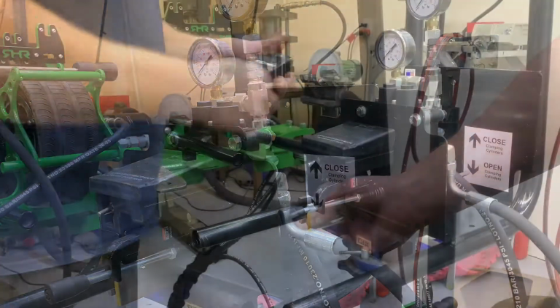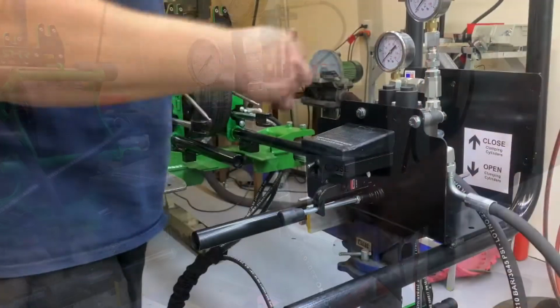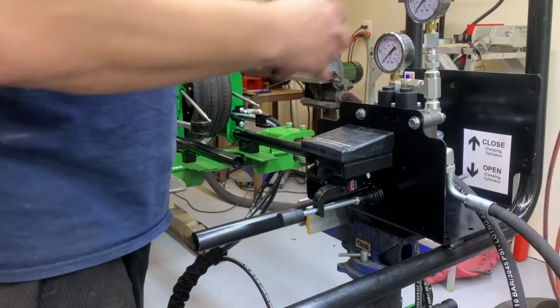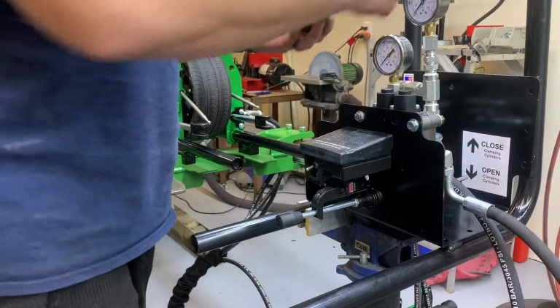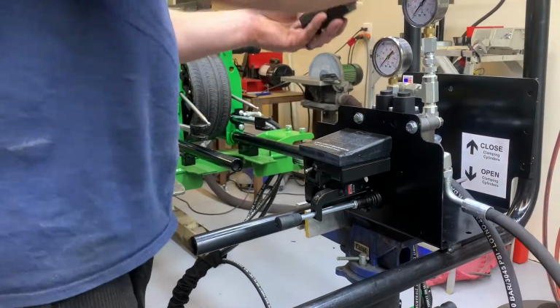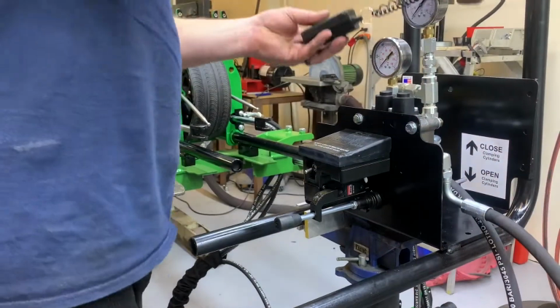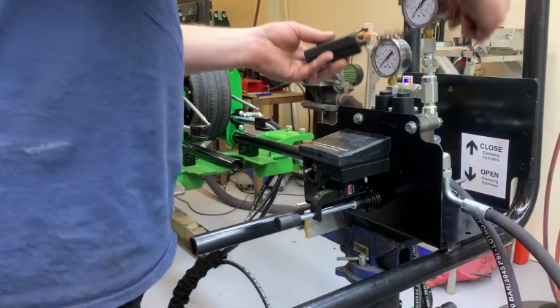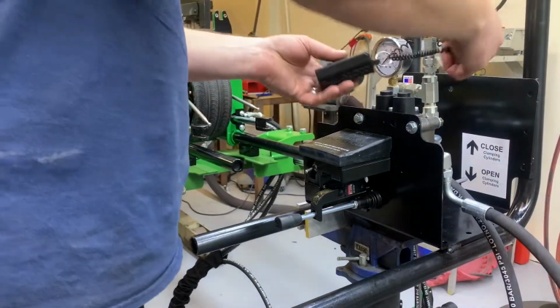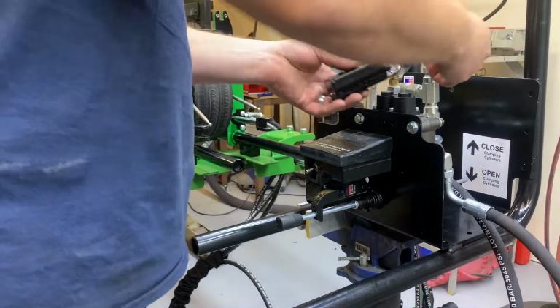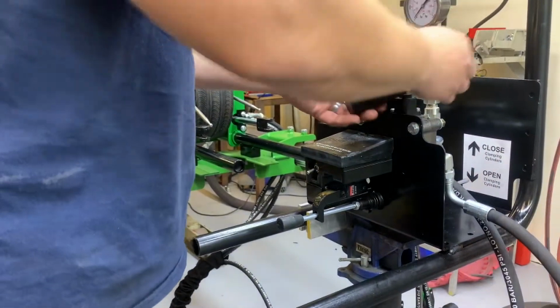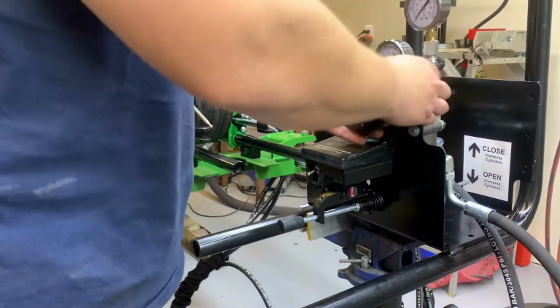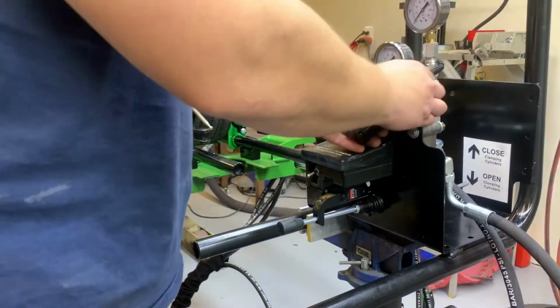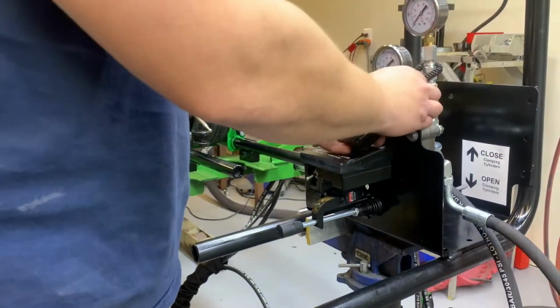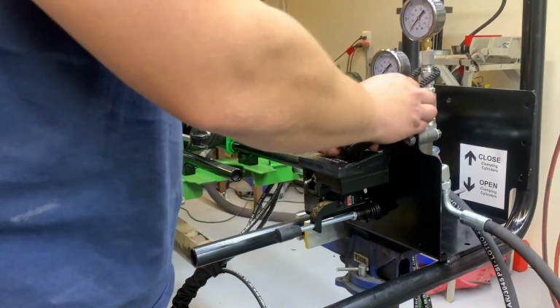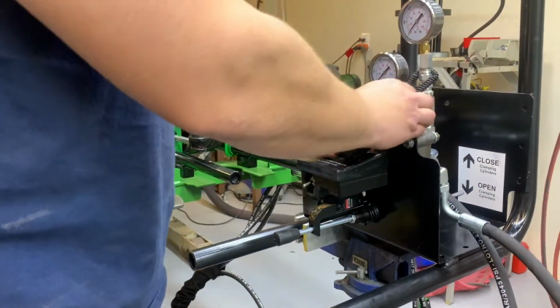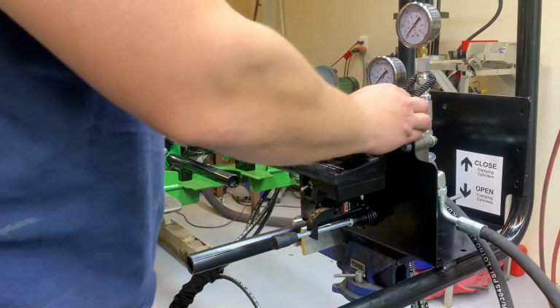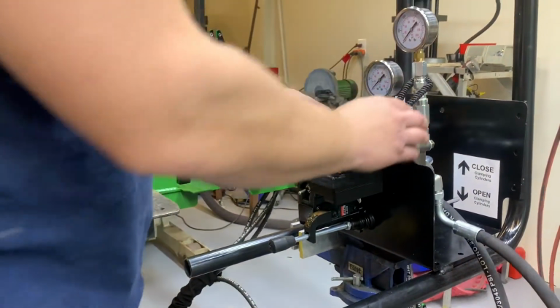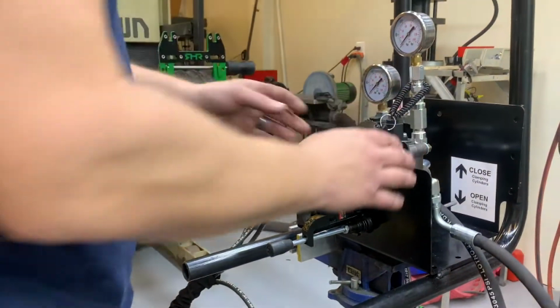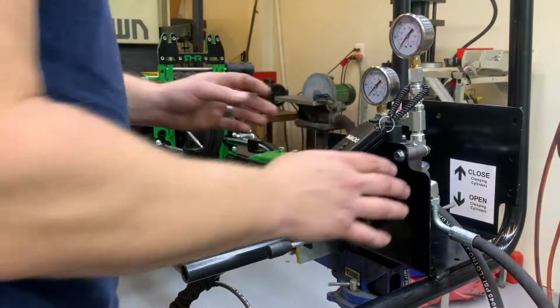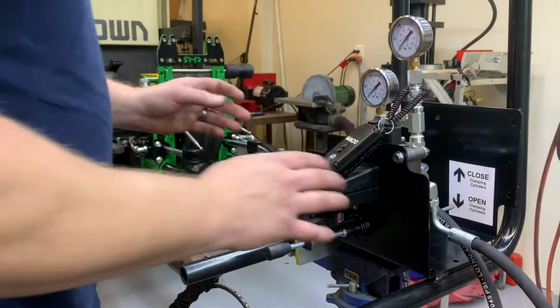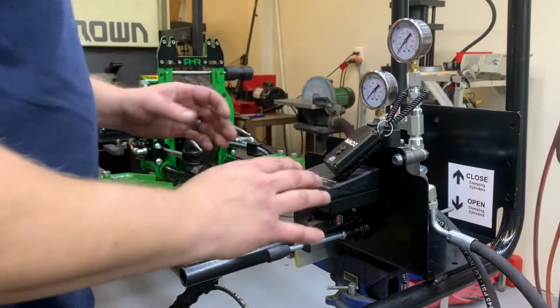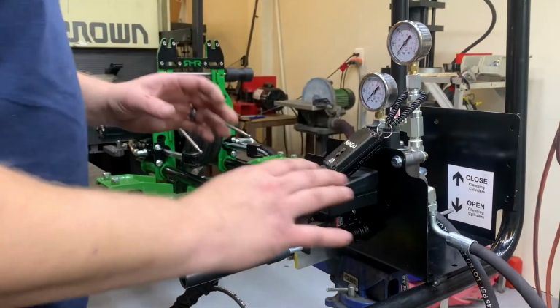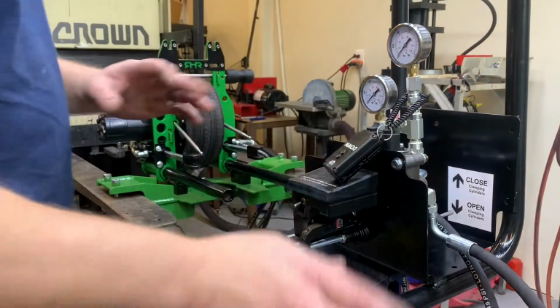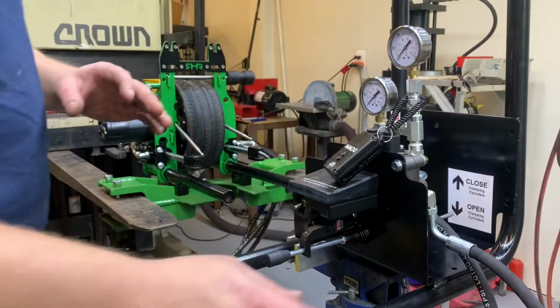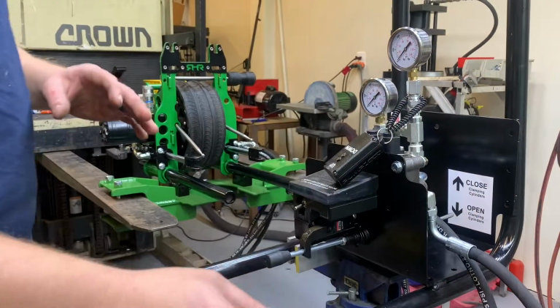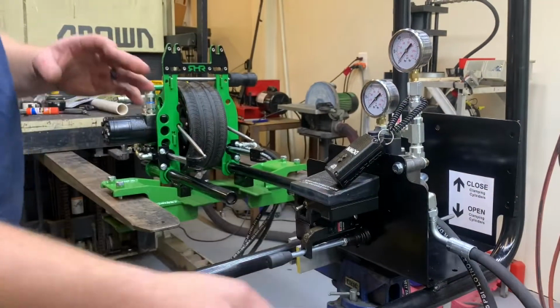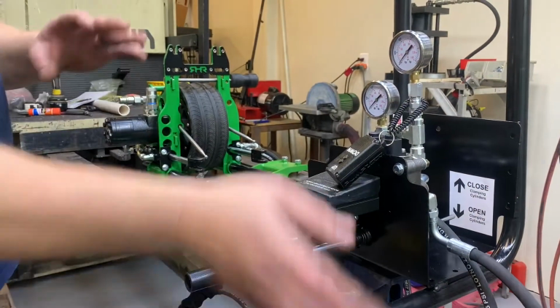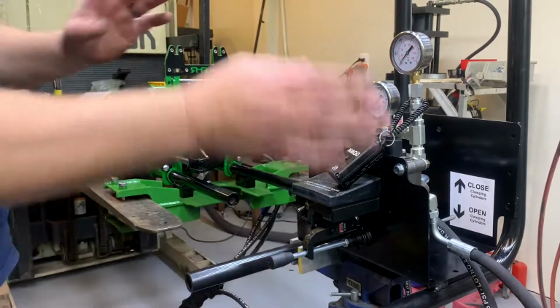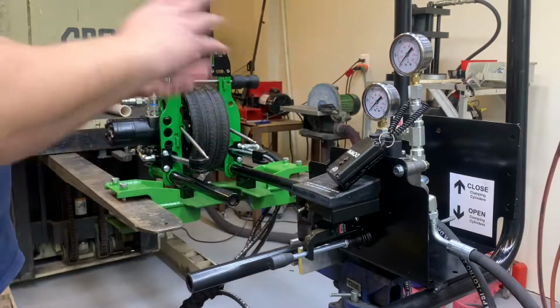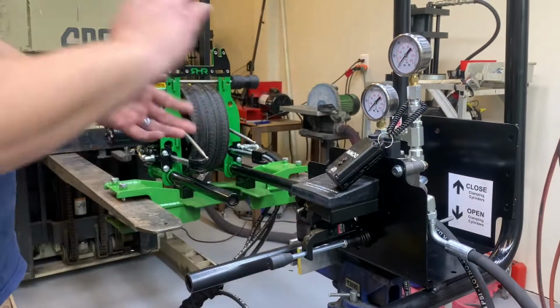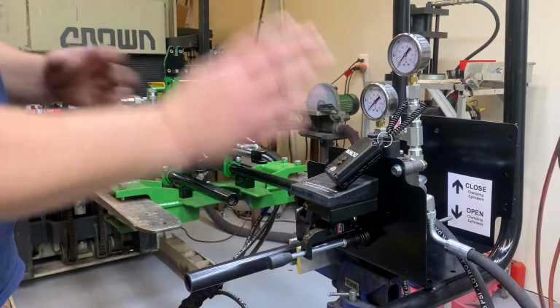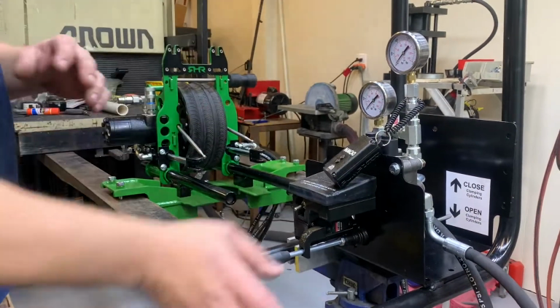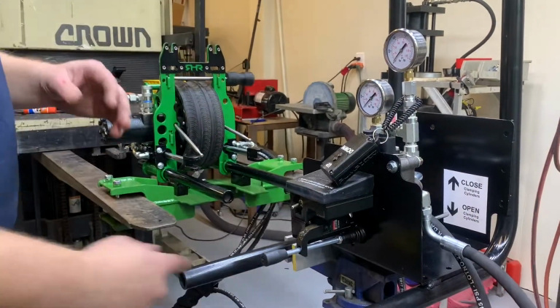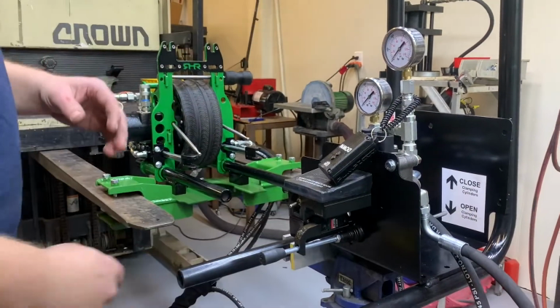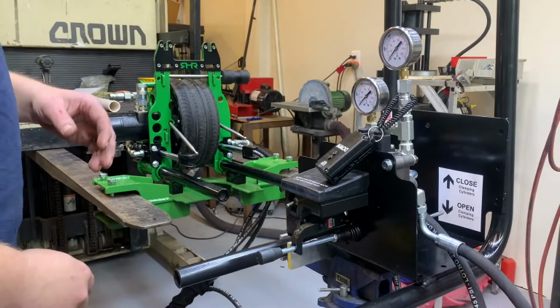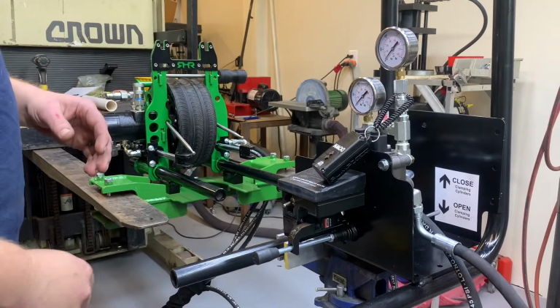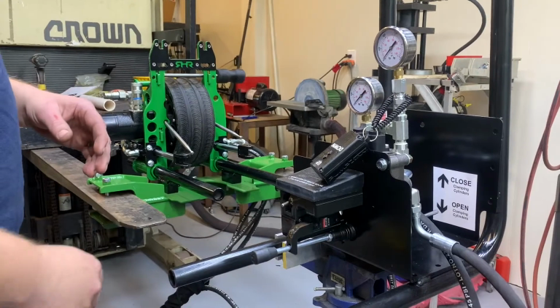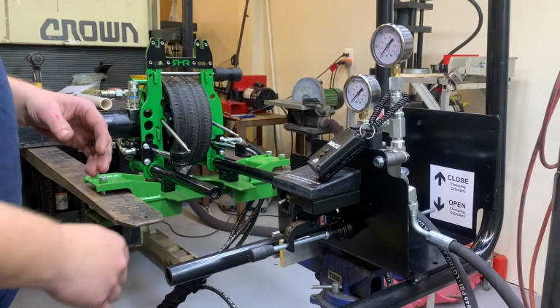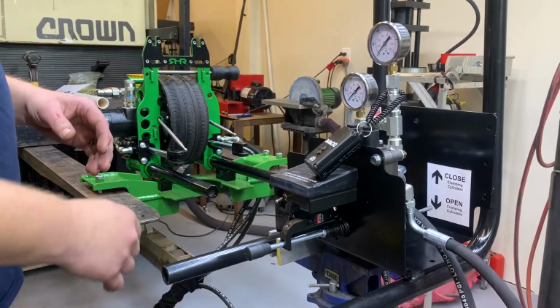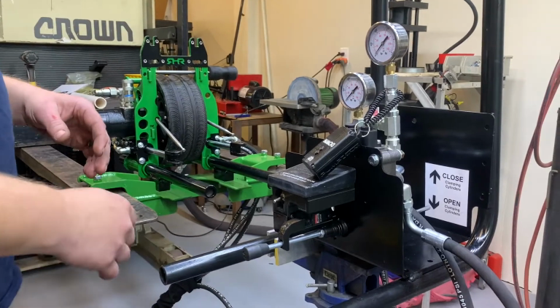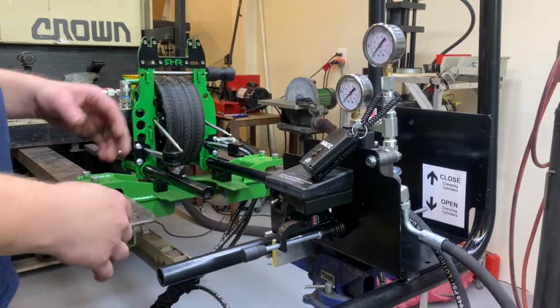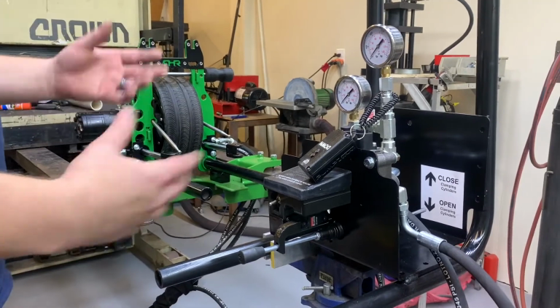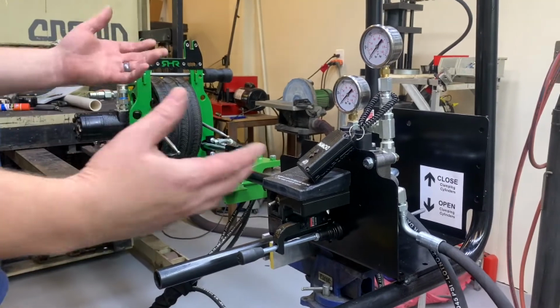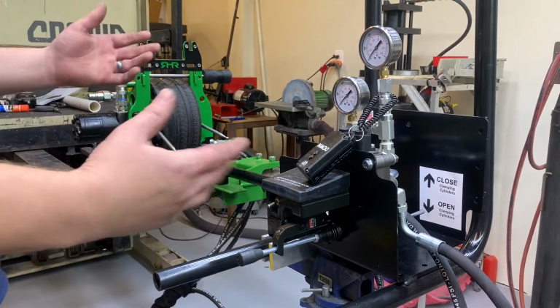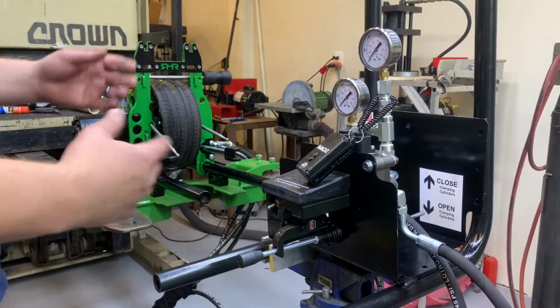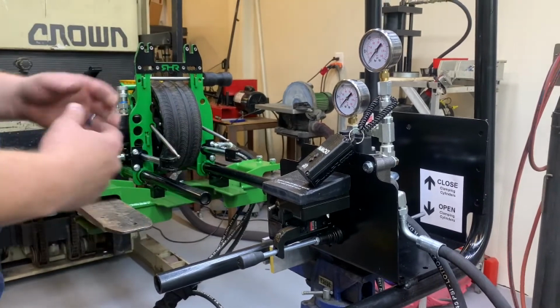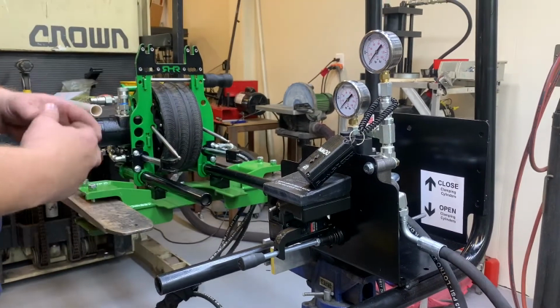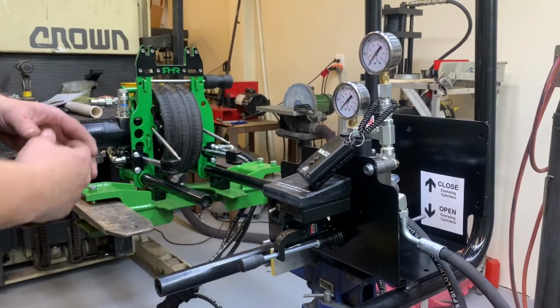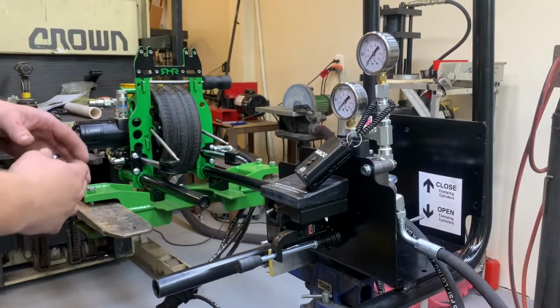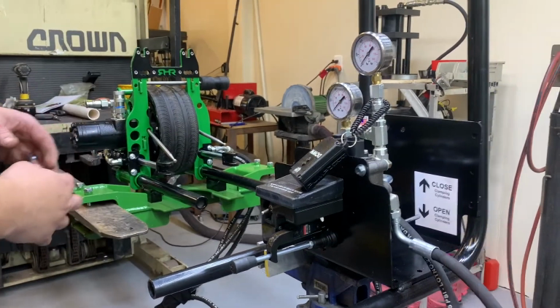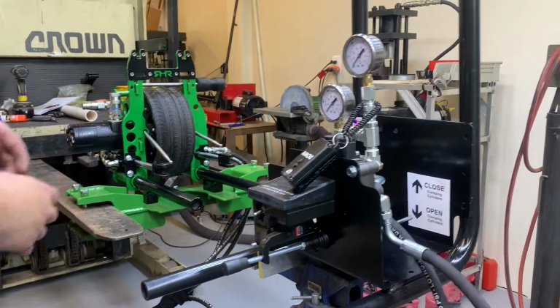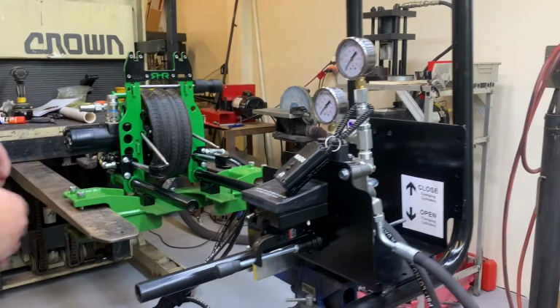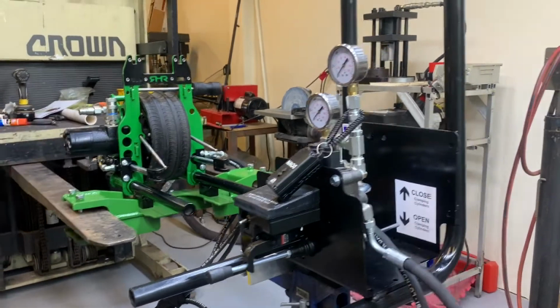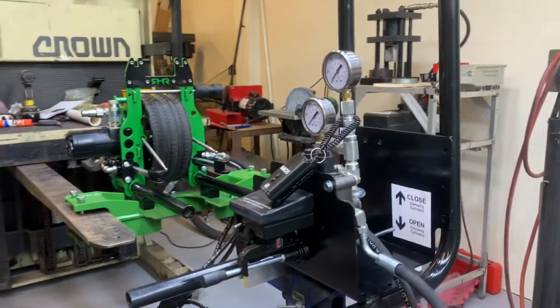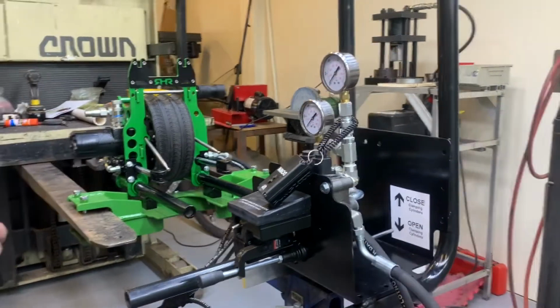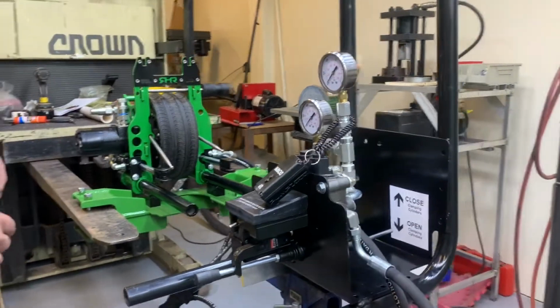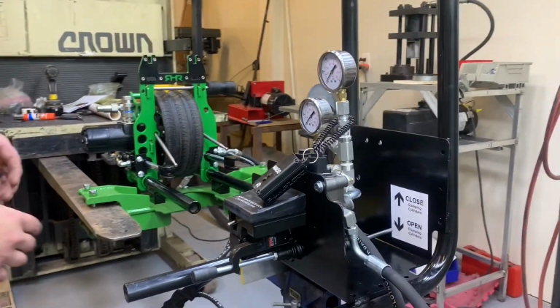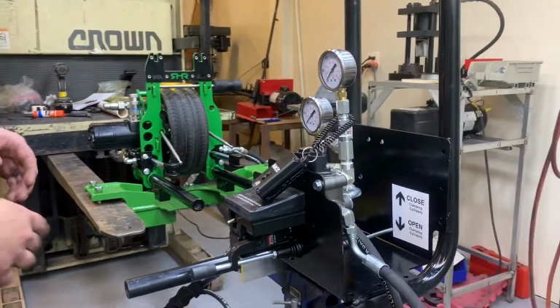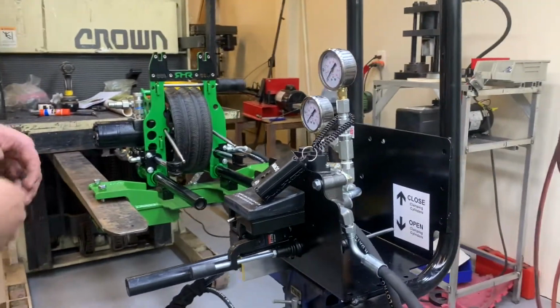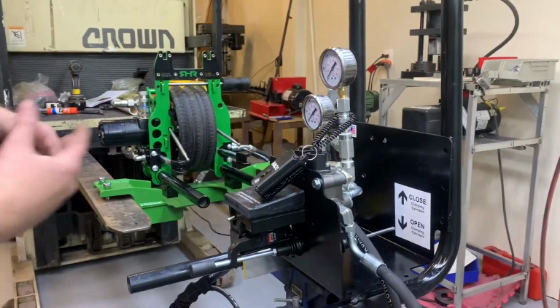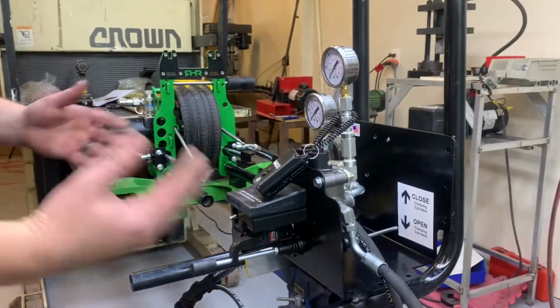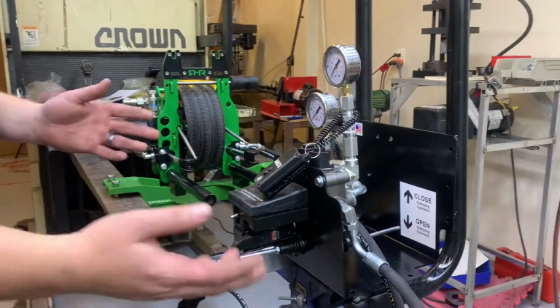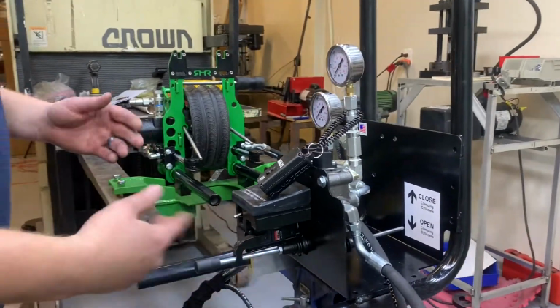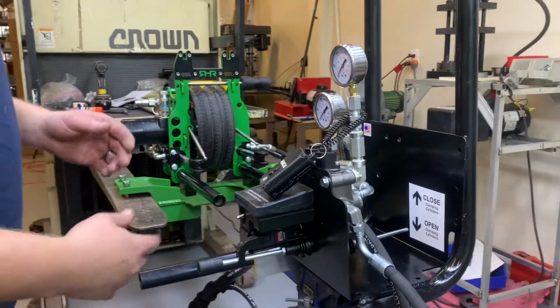When we connect all of our hoses, you want to have the engine off — no fluid transferring at all — just because it's harder to do that when pressure is flowing.